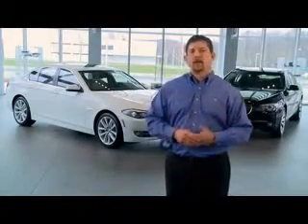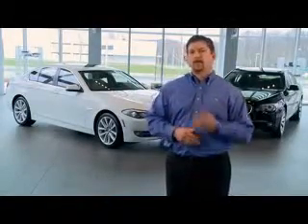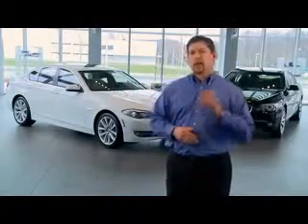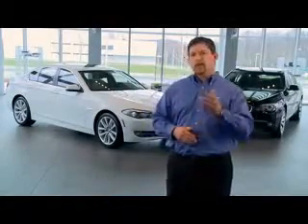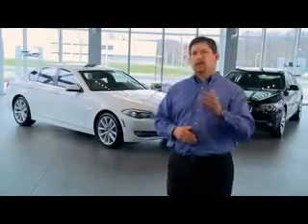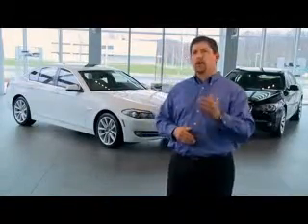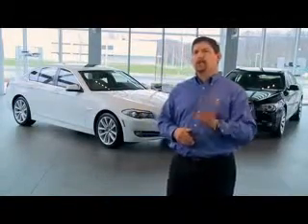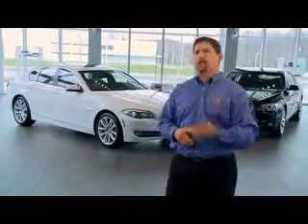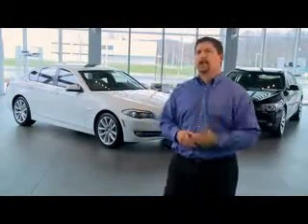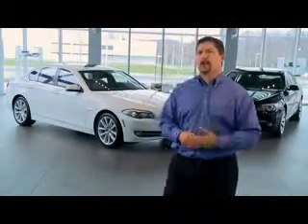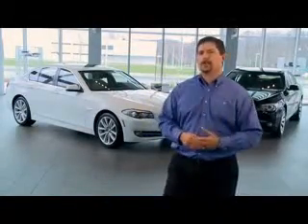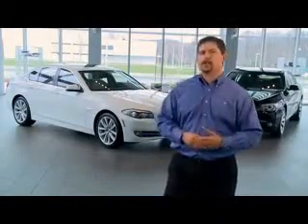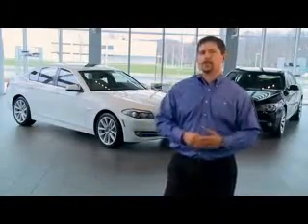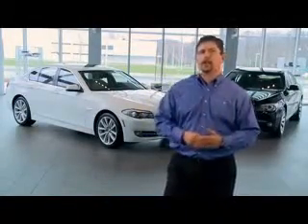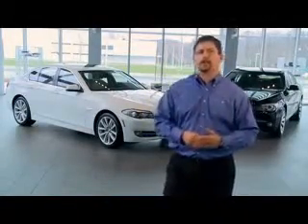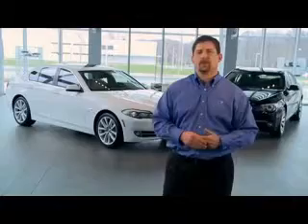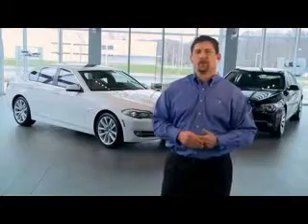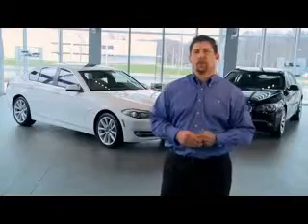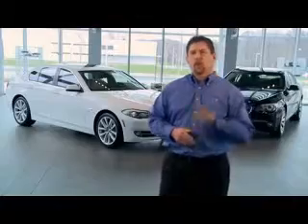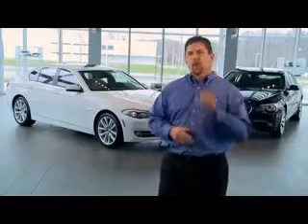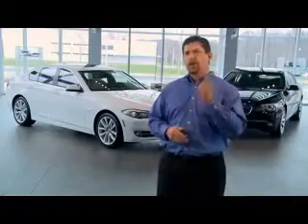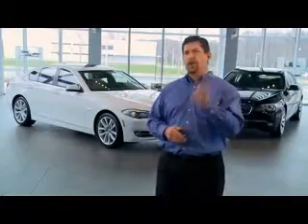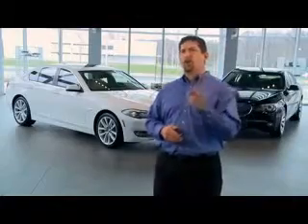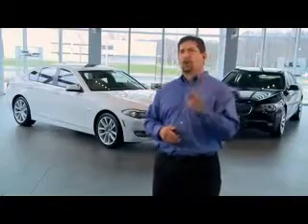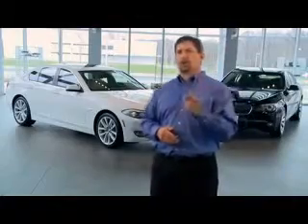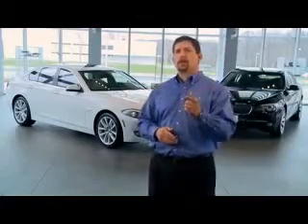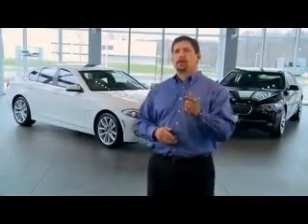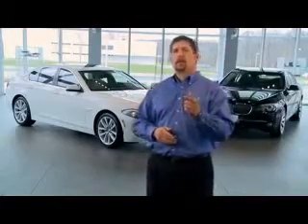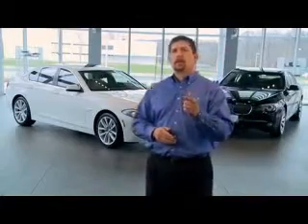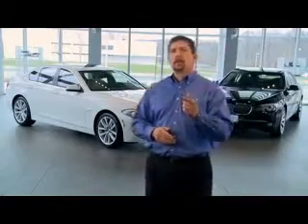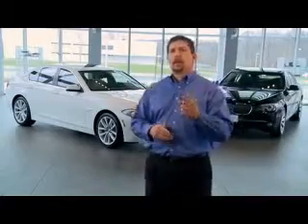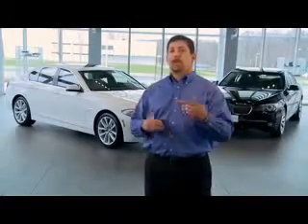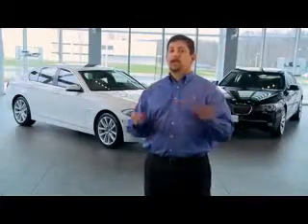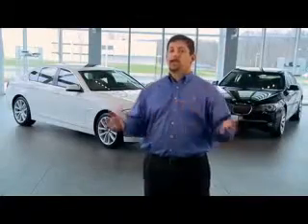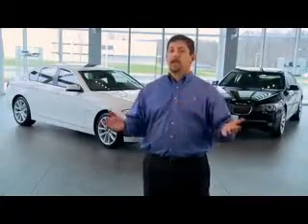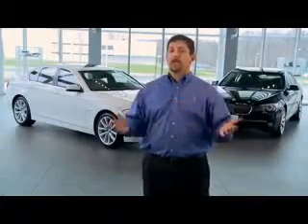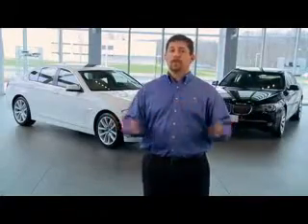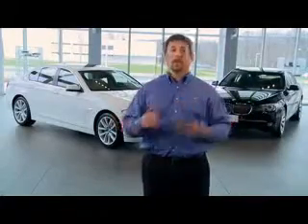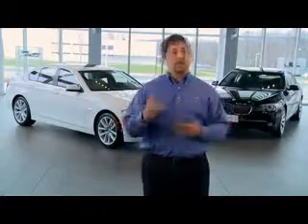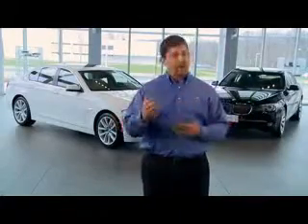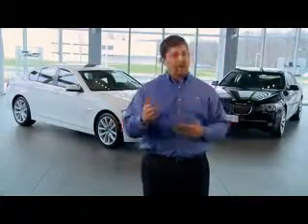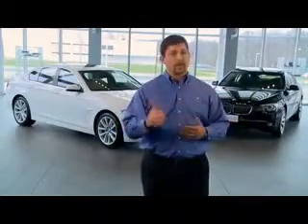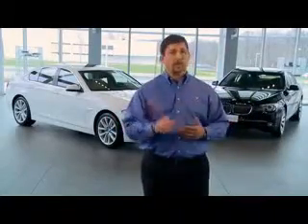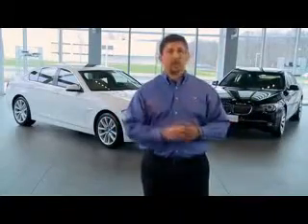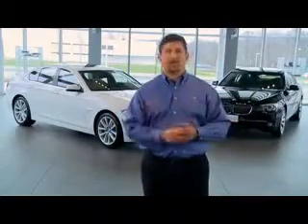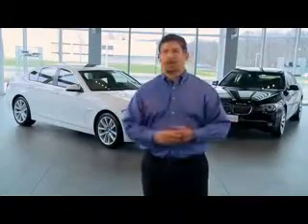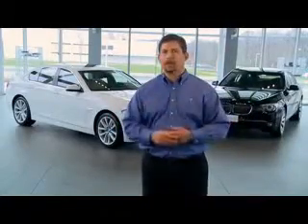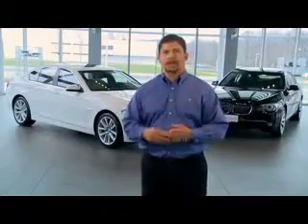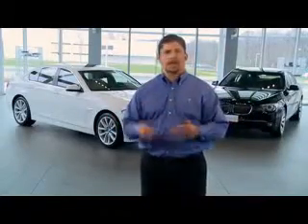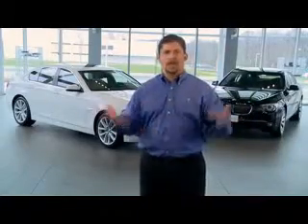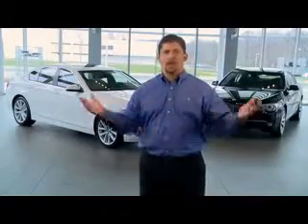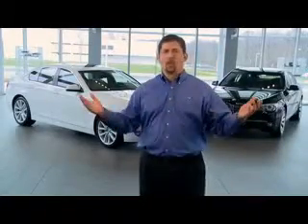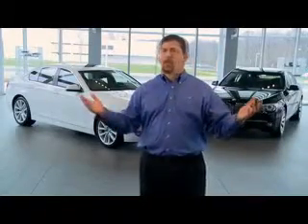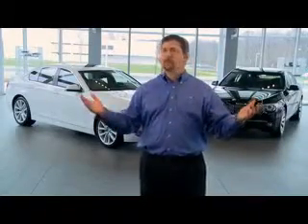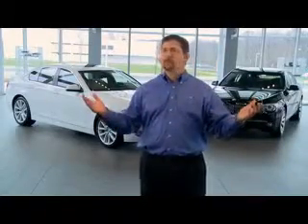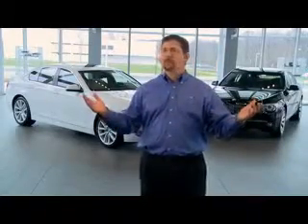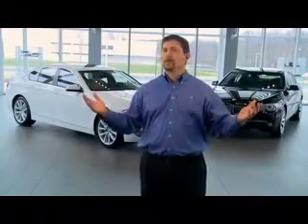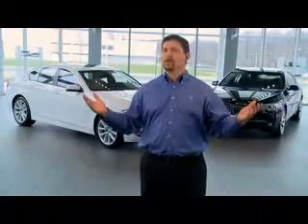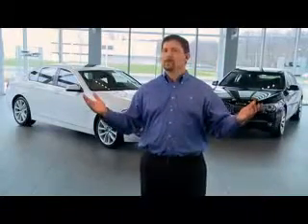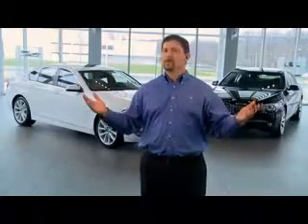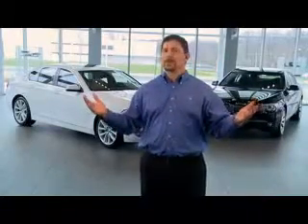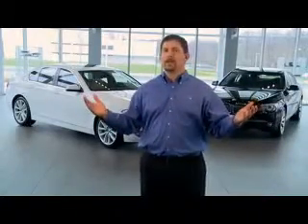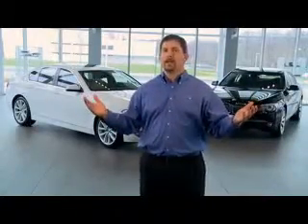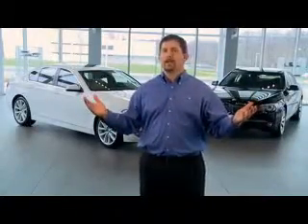So put a price tag on yourself. What are you worth? At BMW, we think you're worth it. Why don't so many of our competitors?